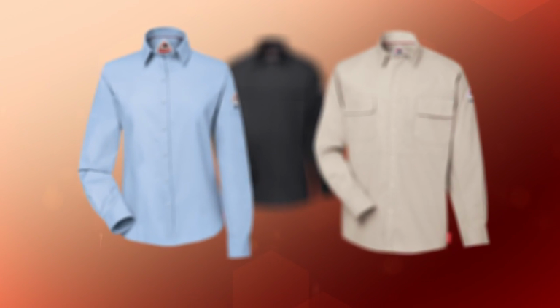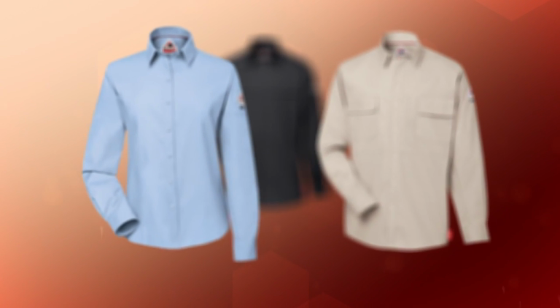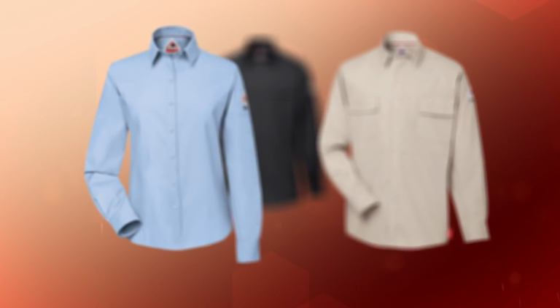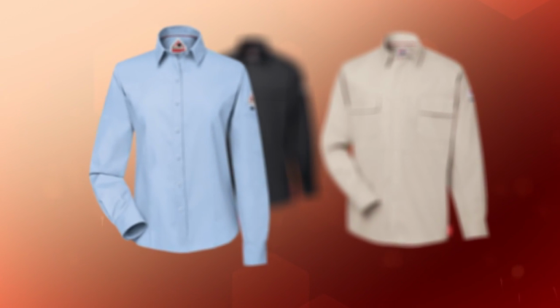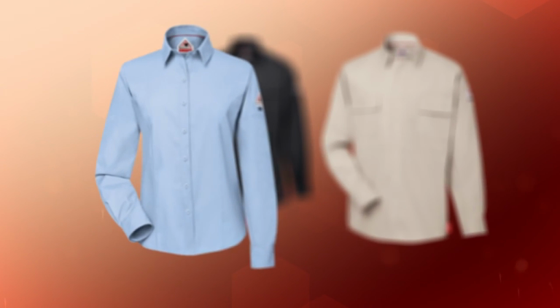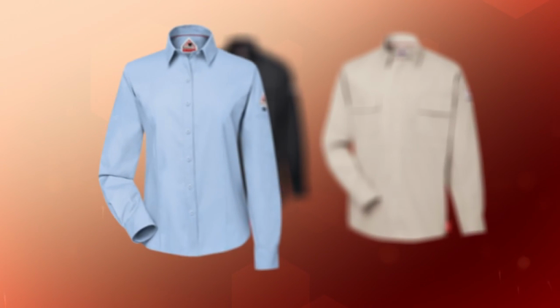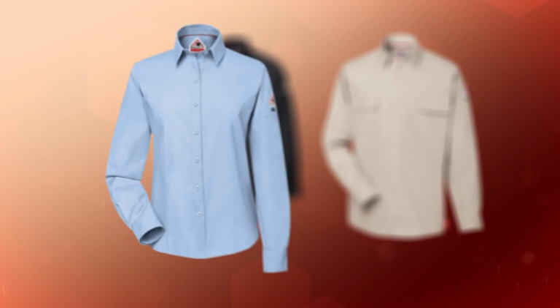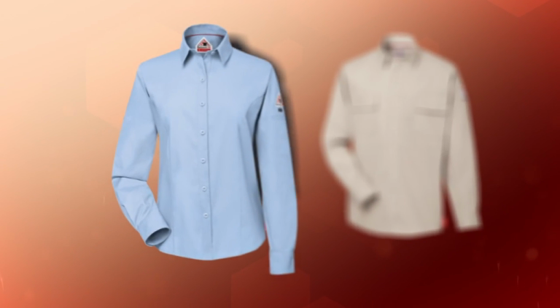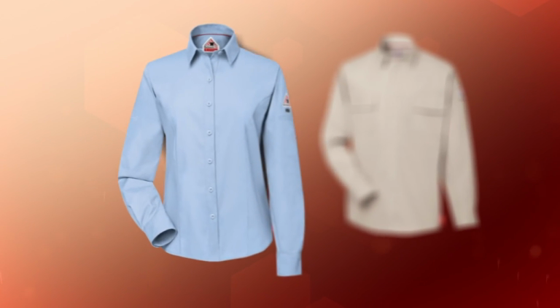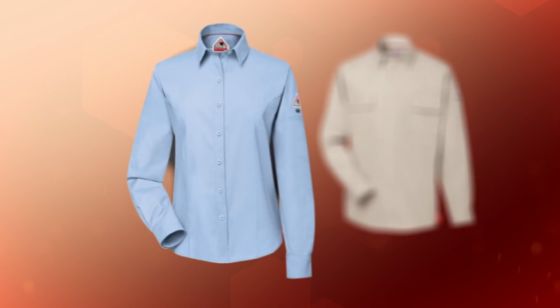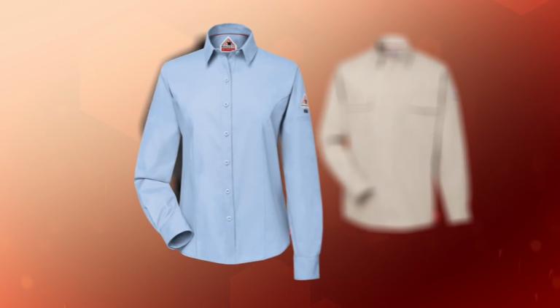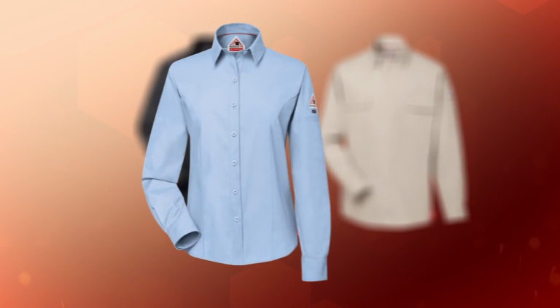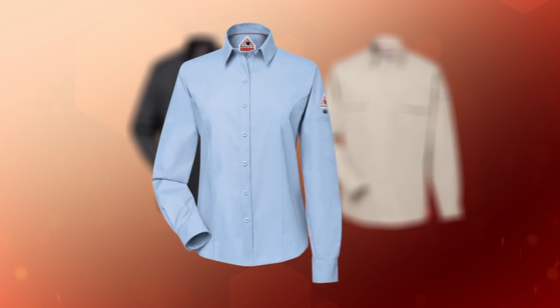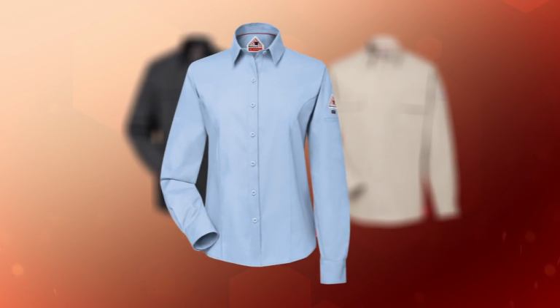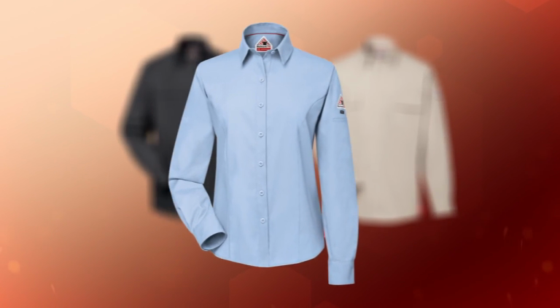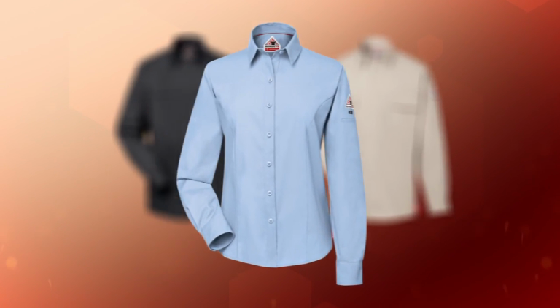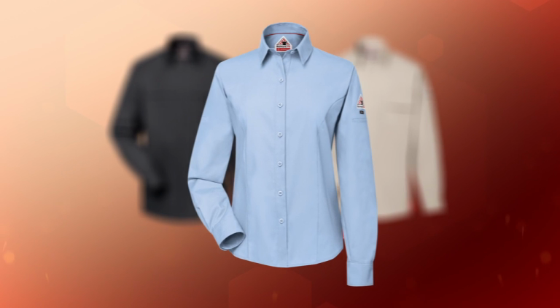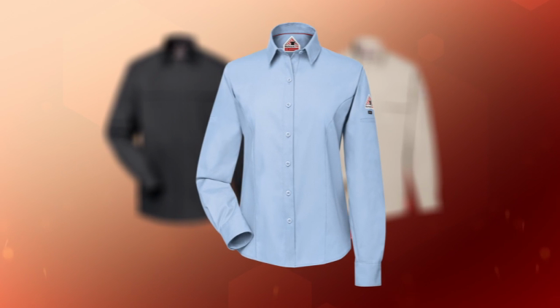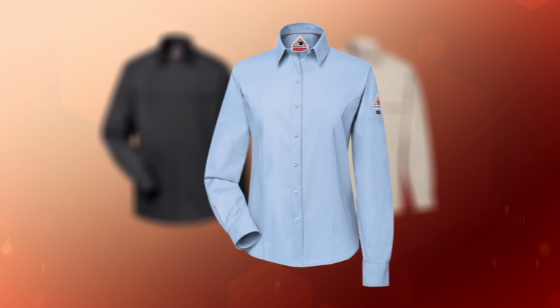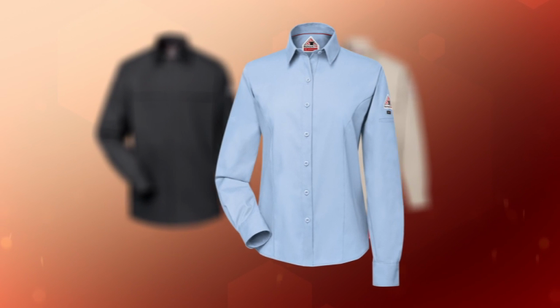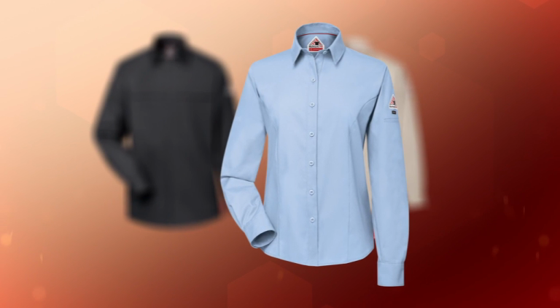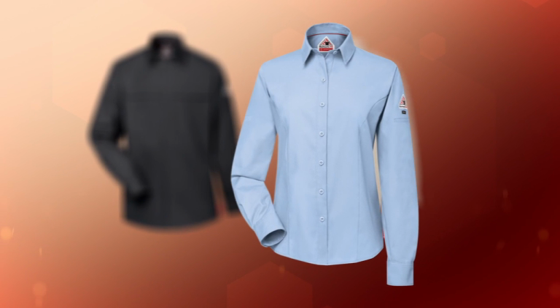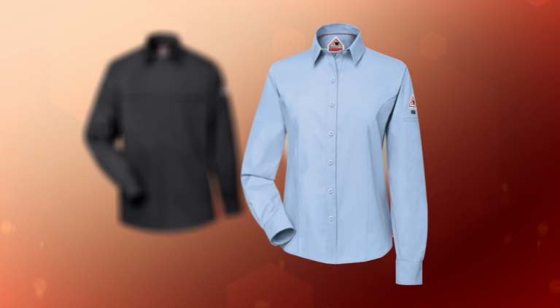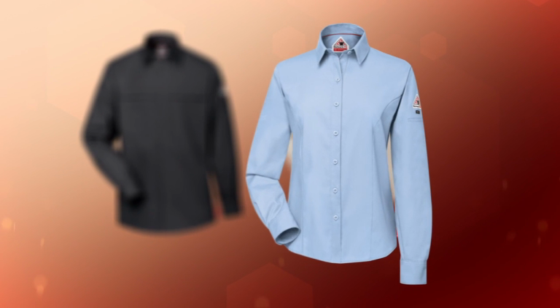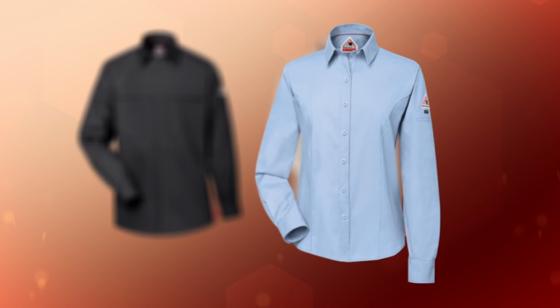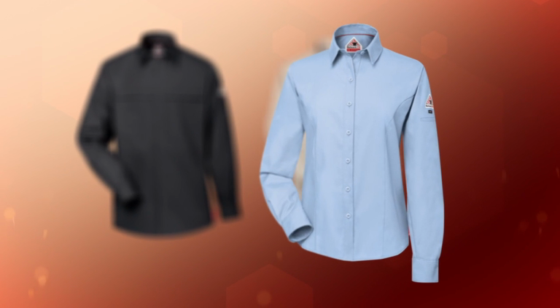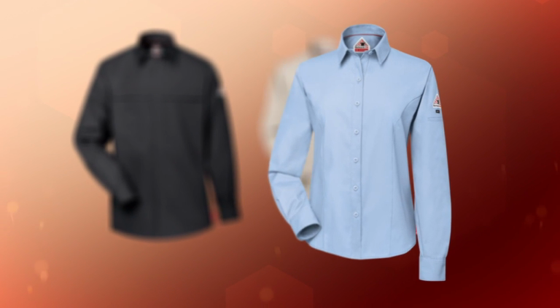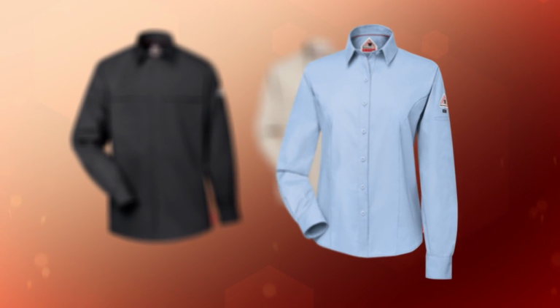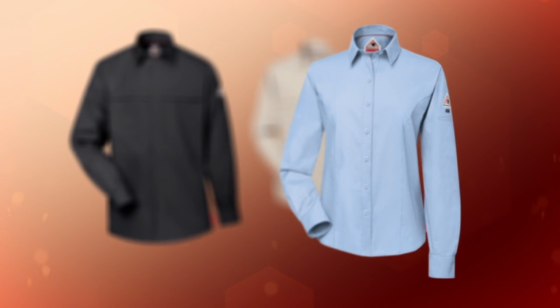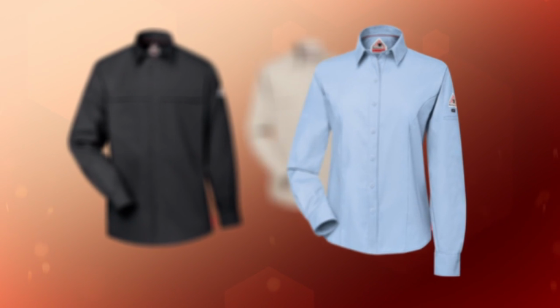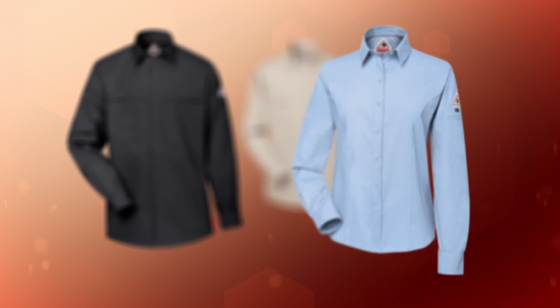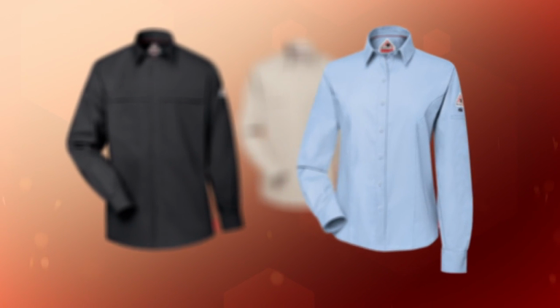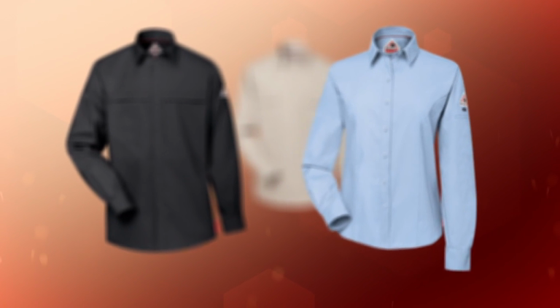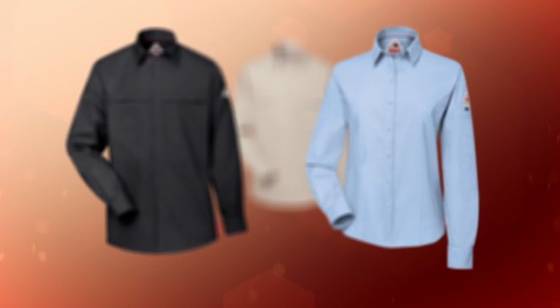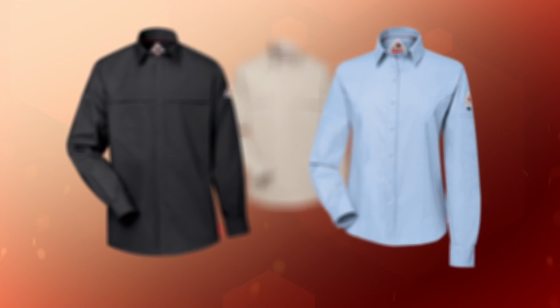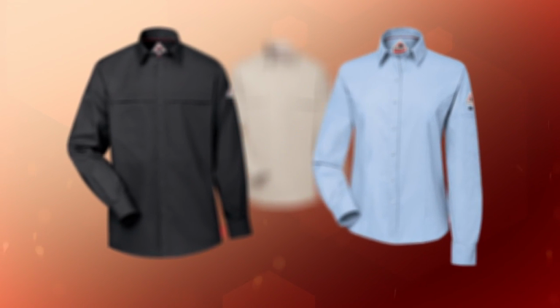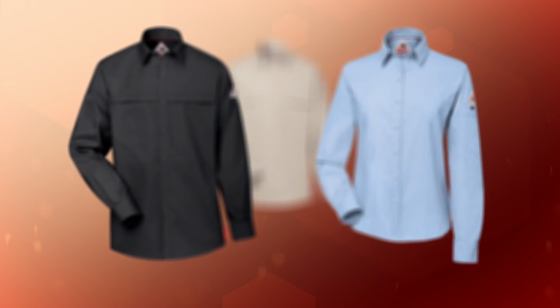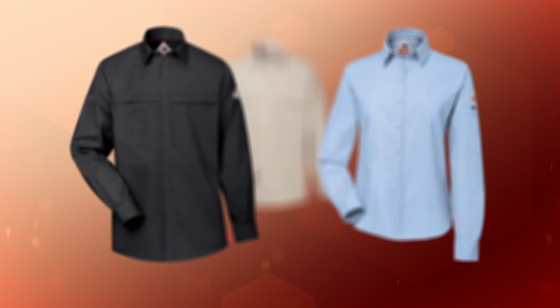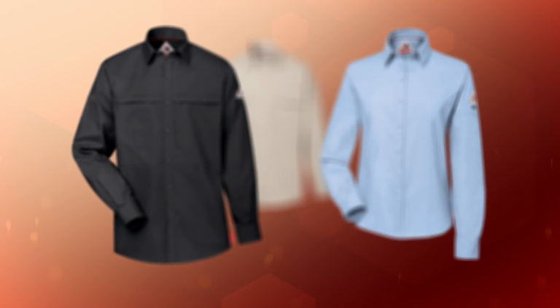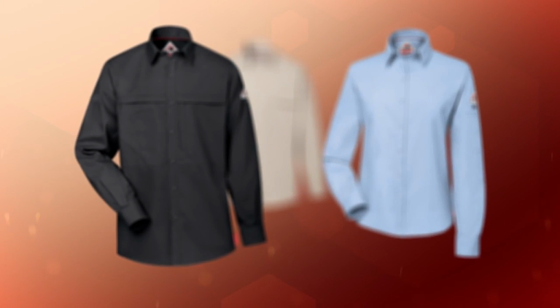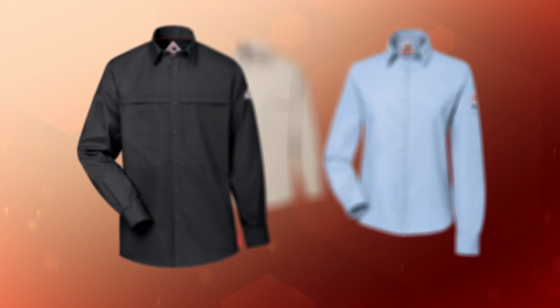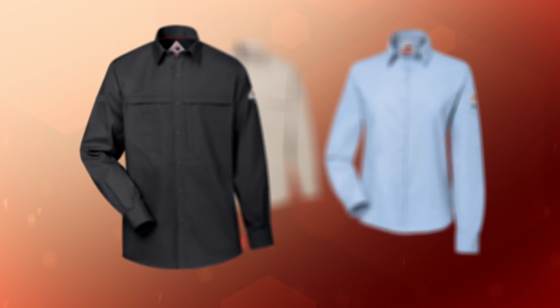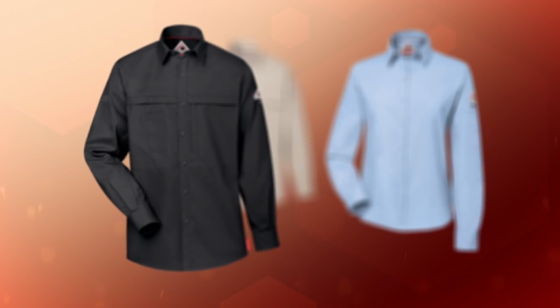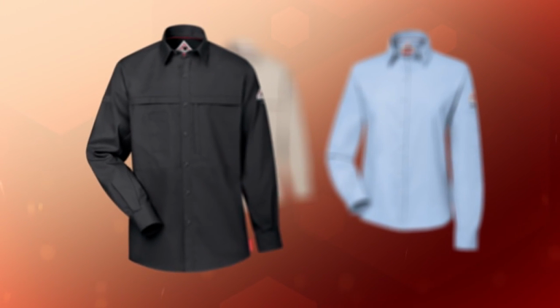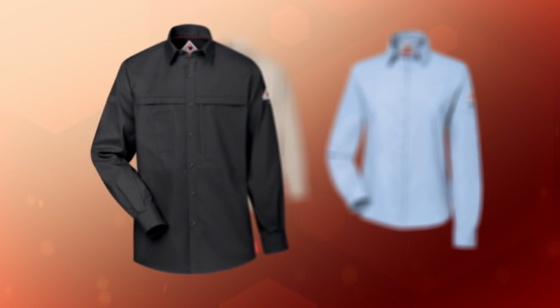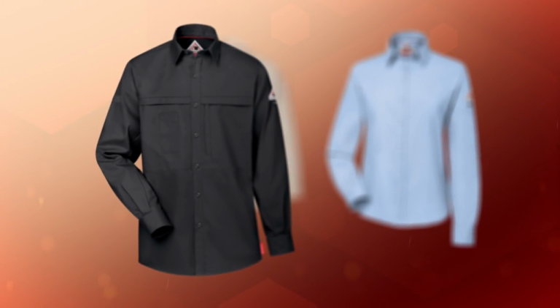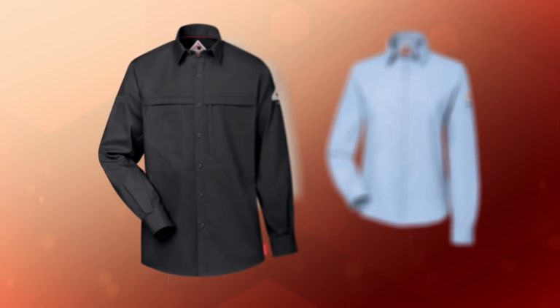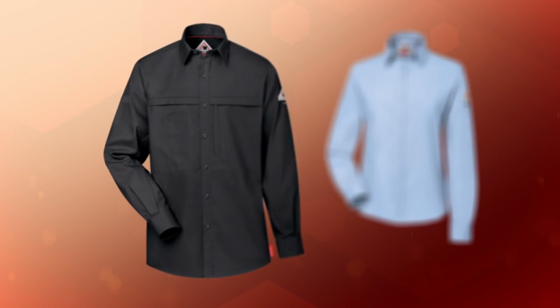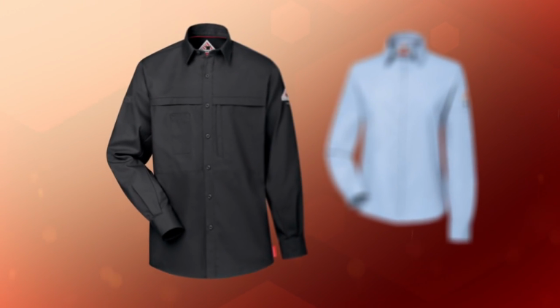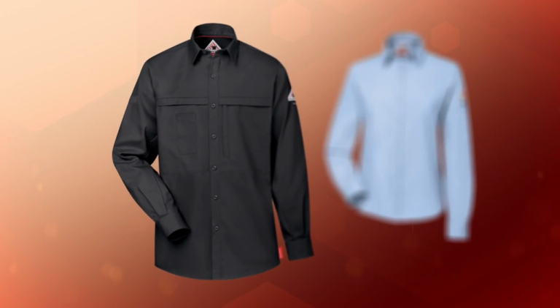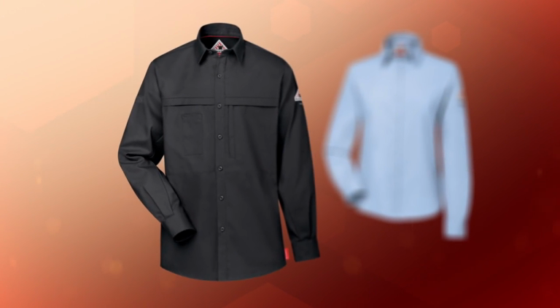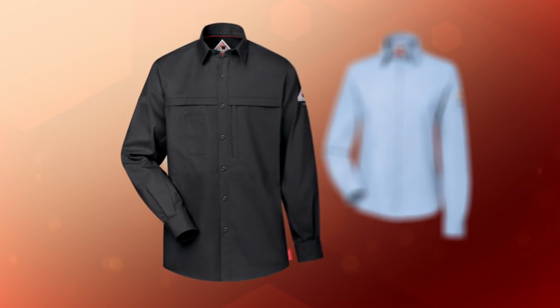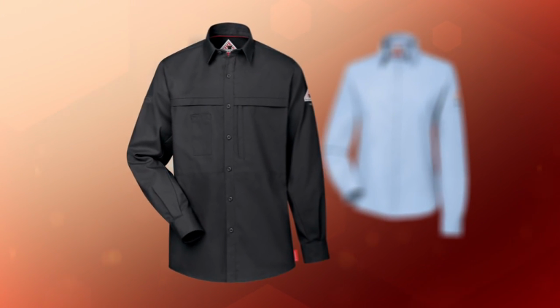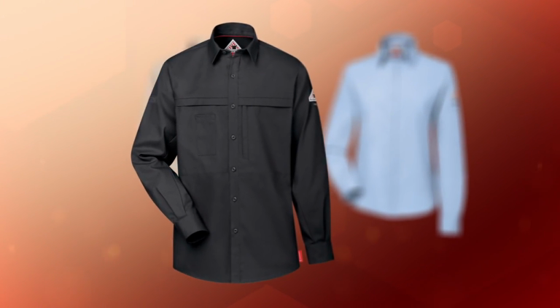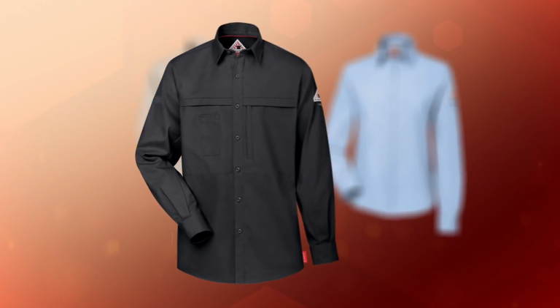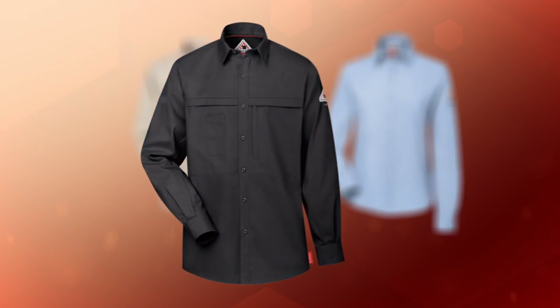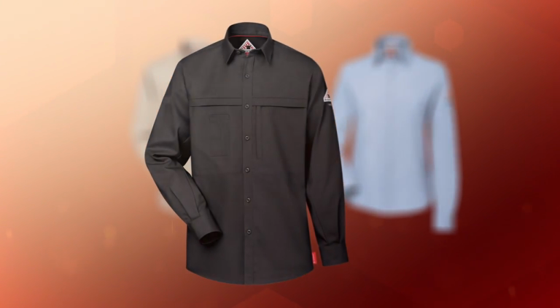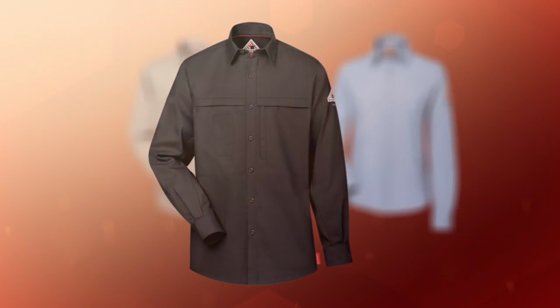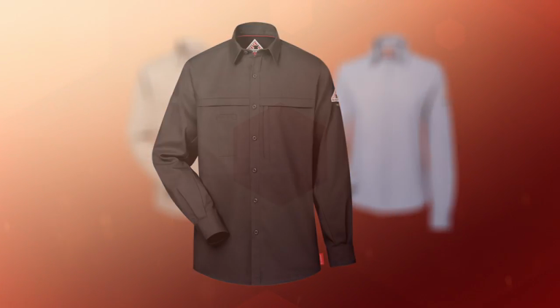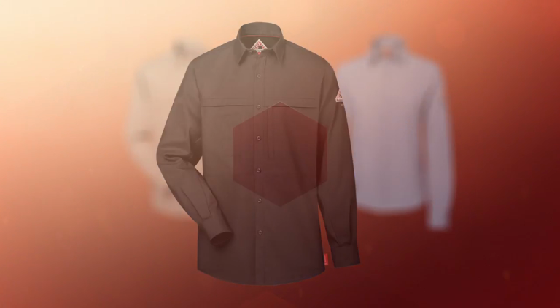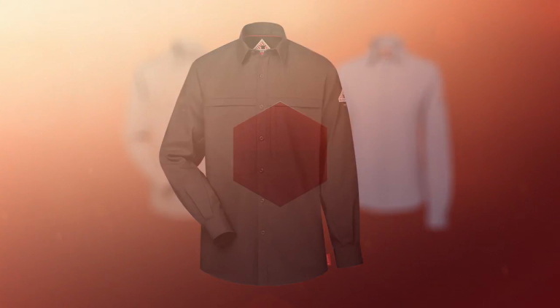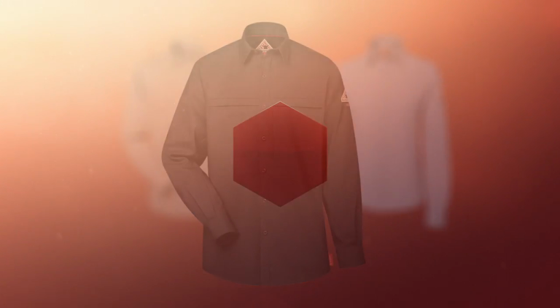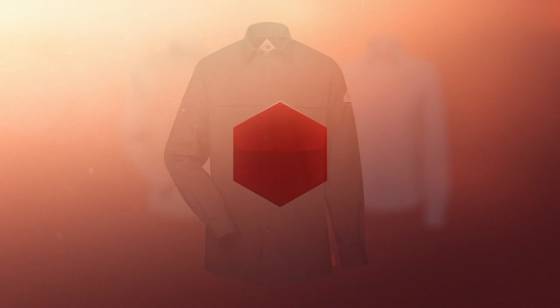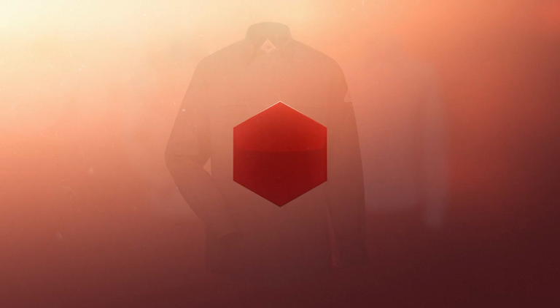Discover what the next generation of confidence moves, breathes, looks, feels, and performs like with the Bulwark iQ Series Comfort Wovens.